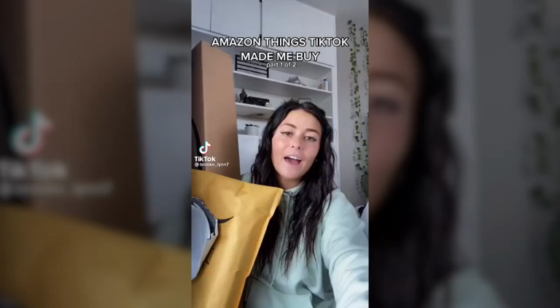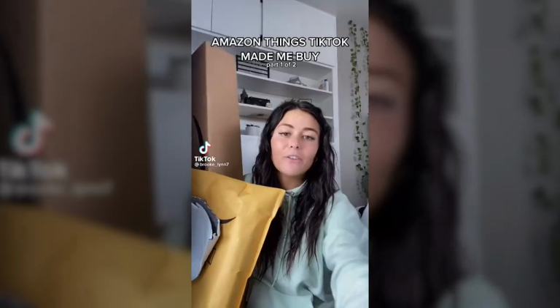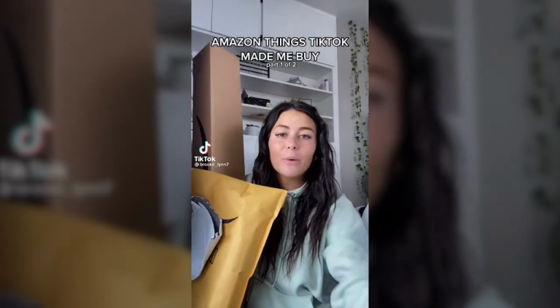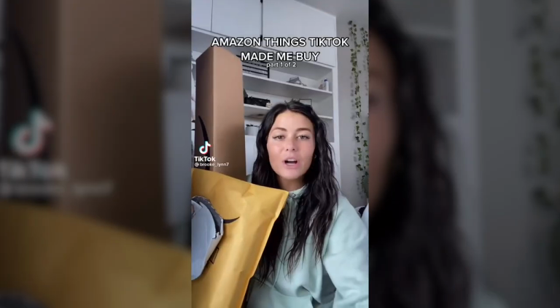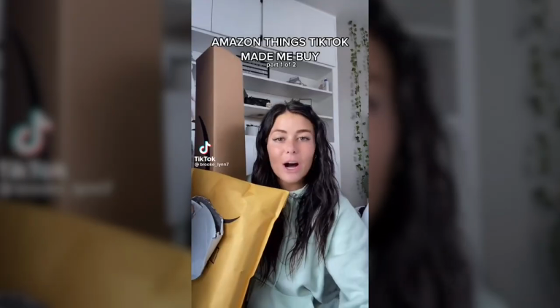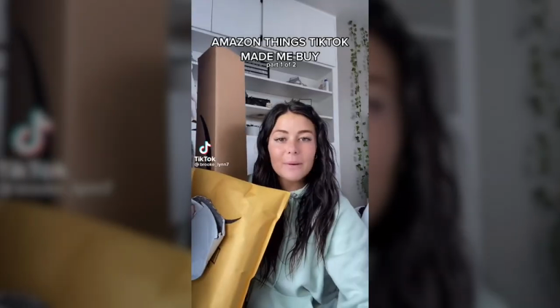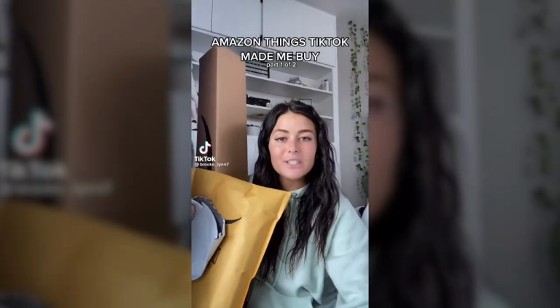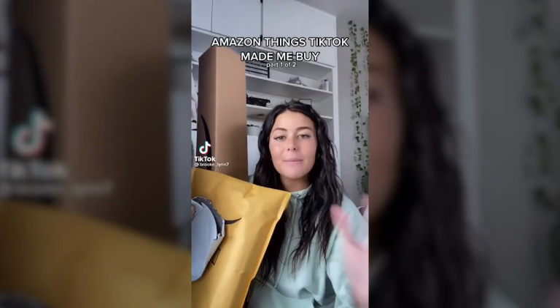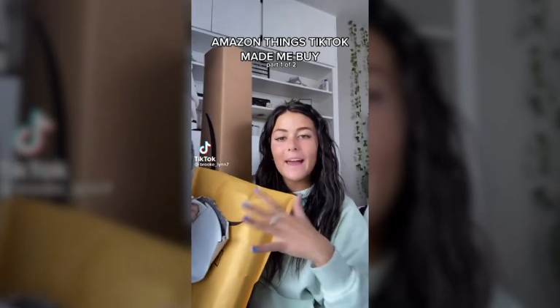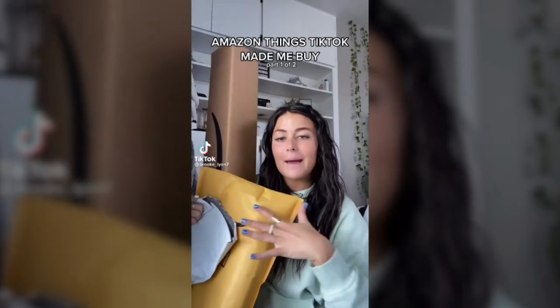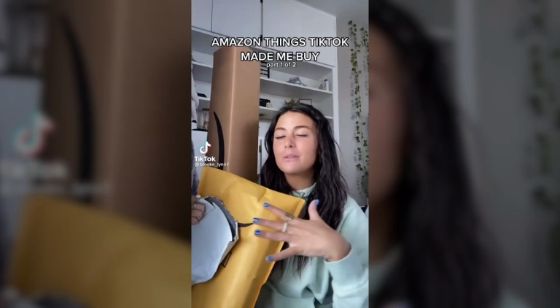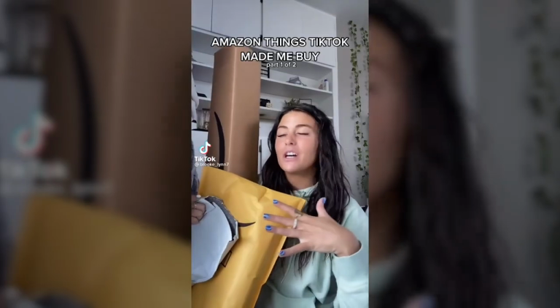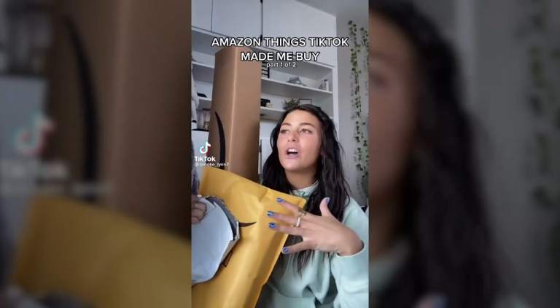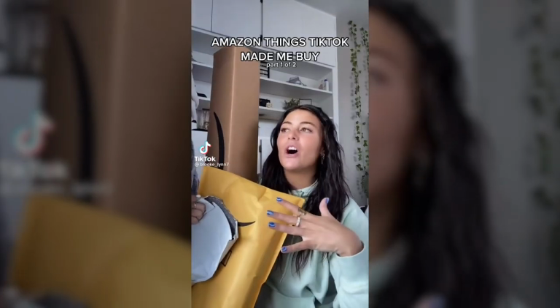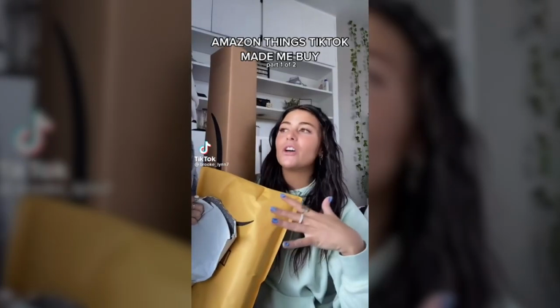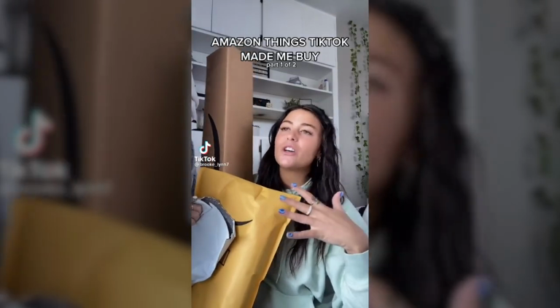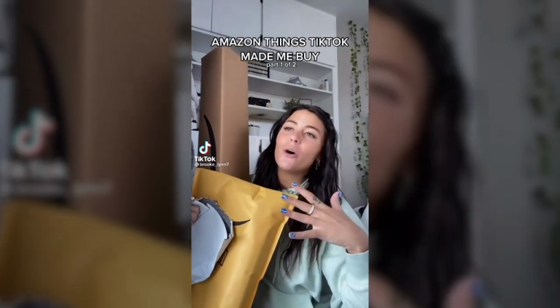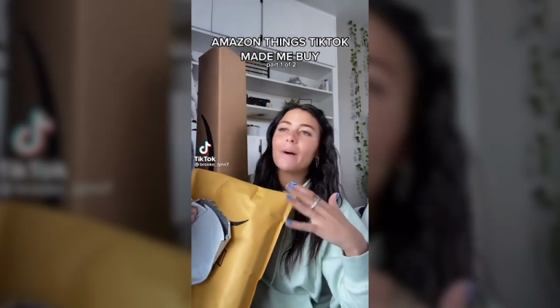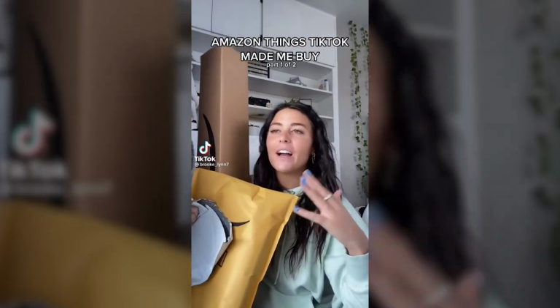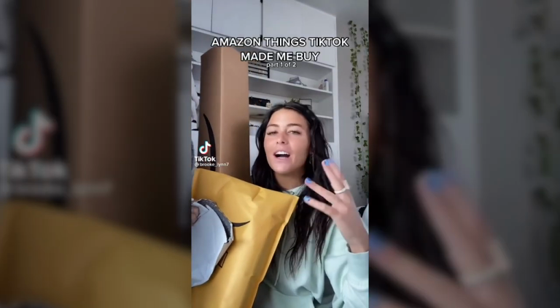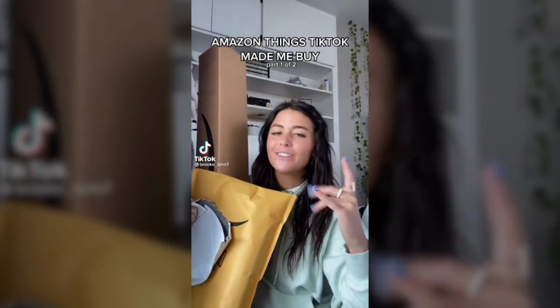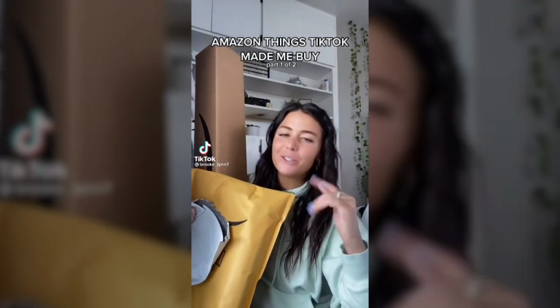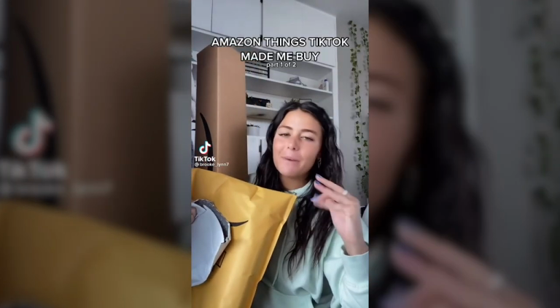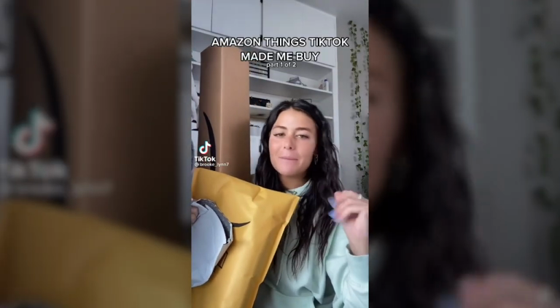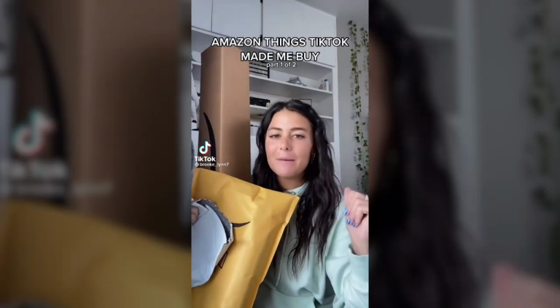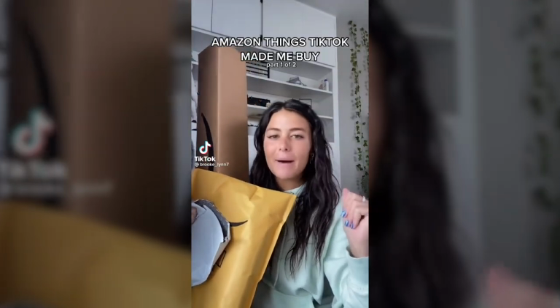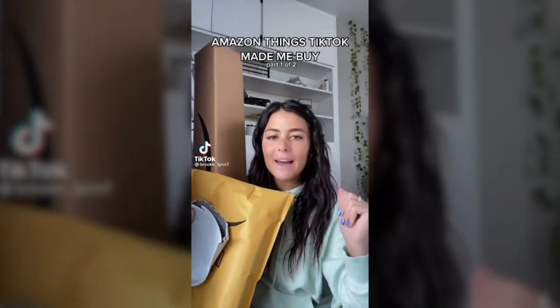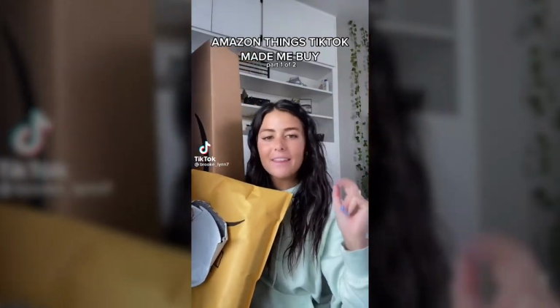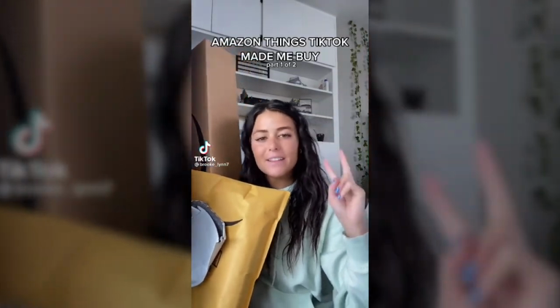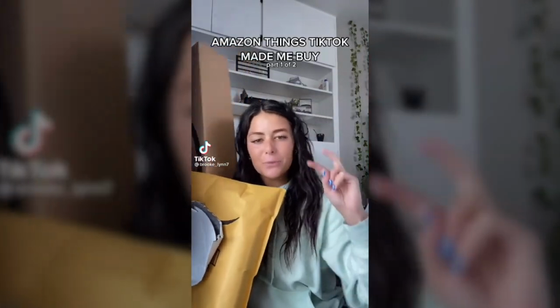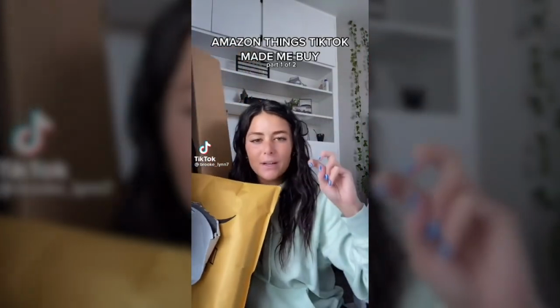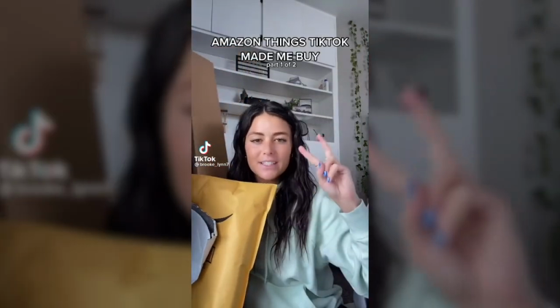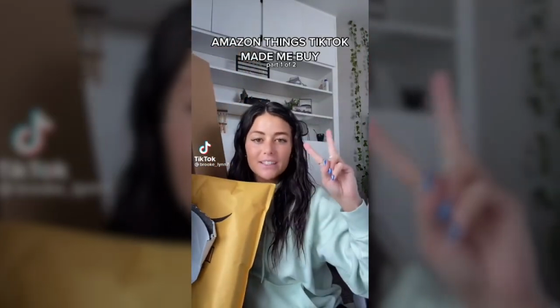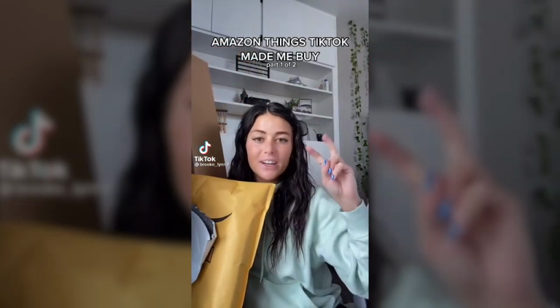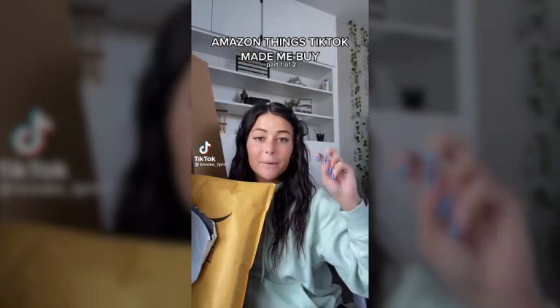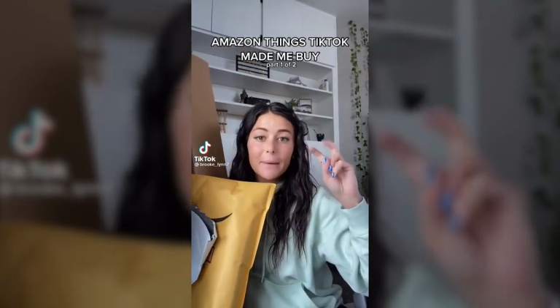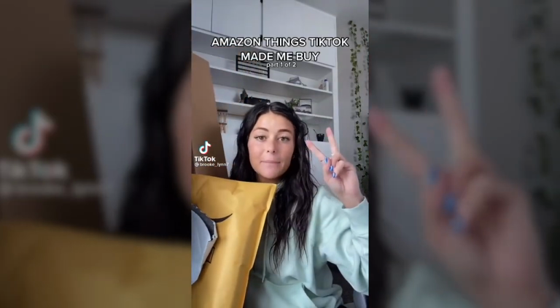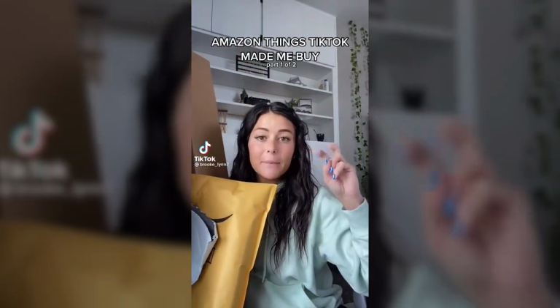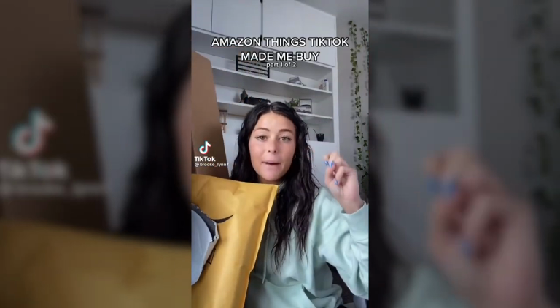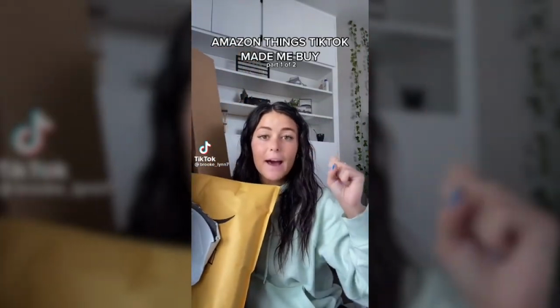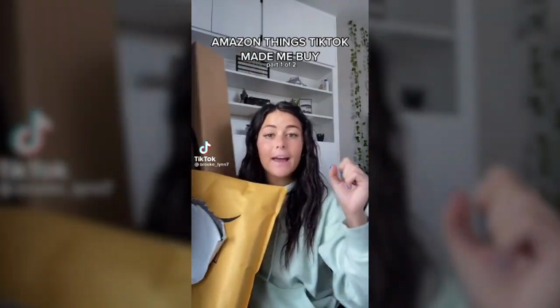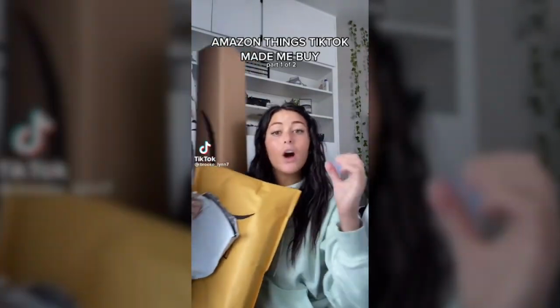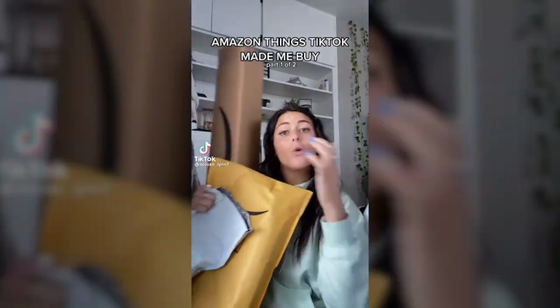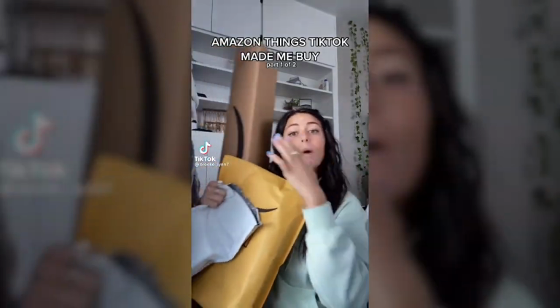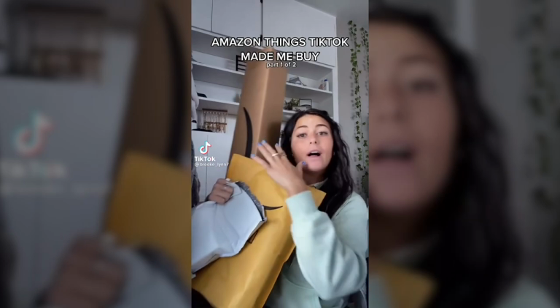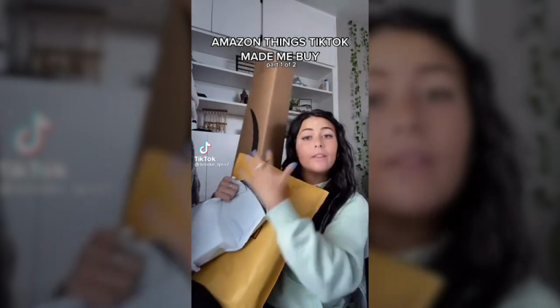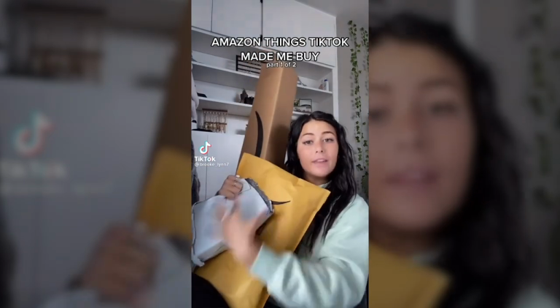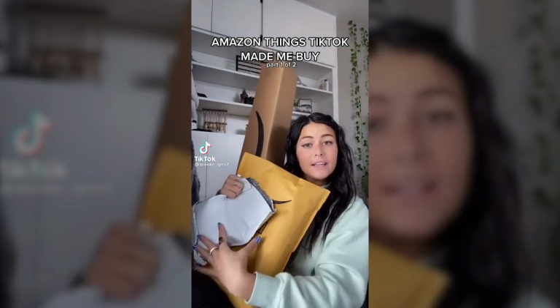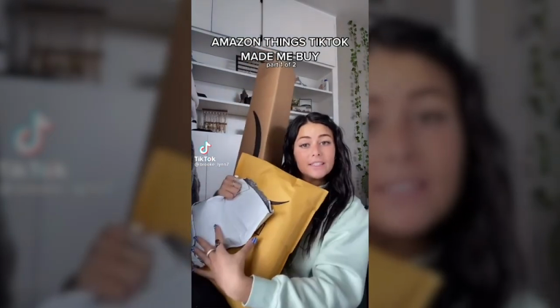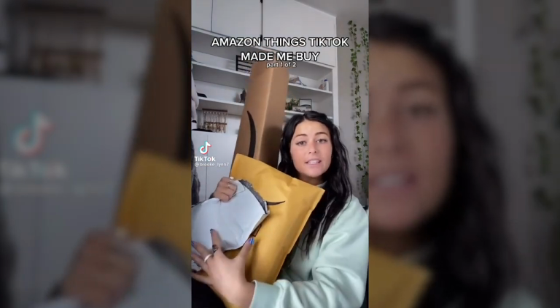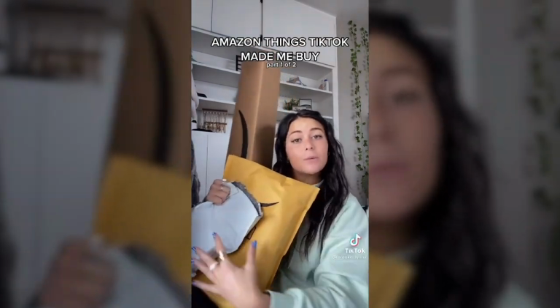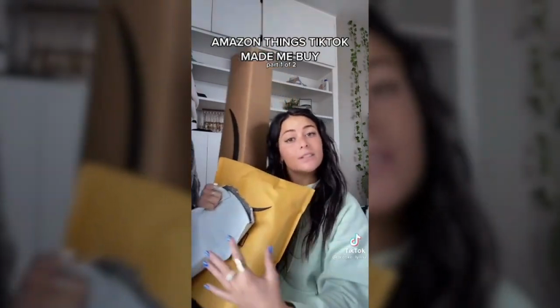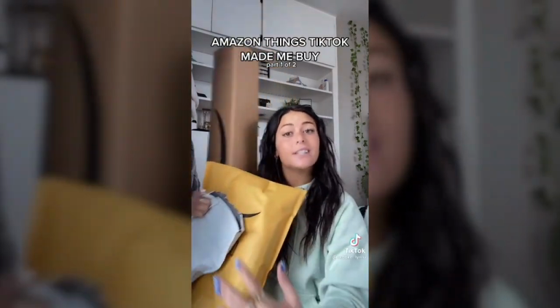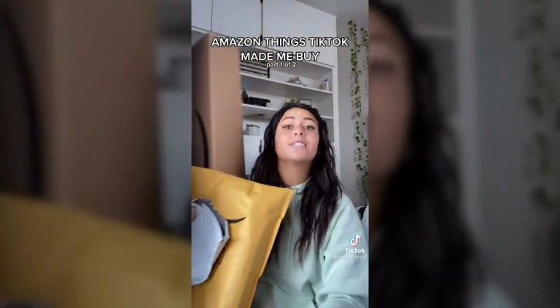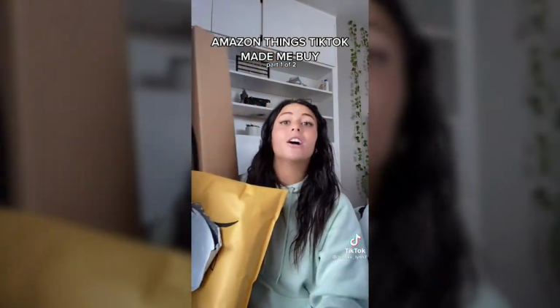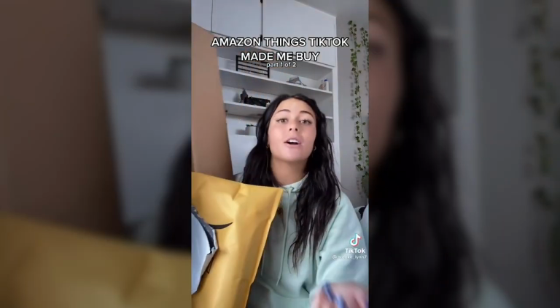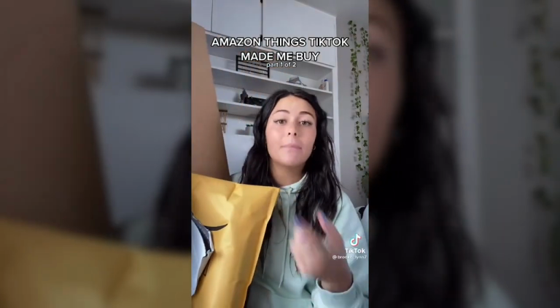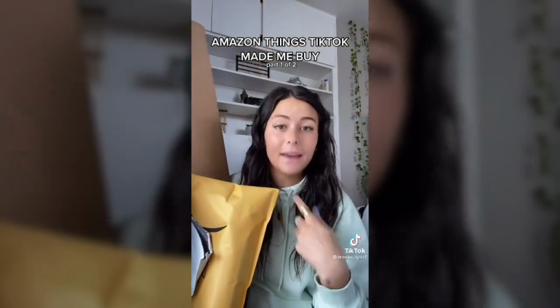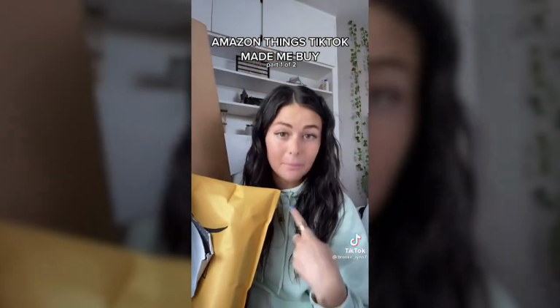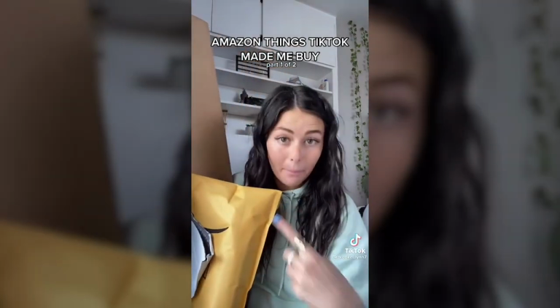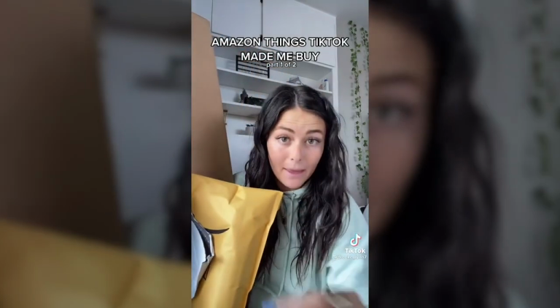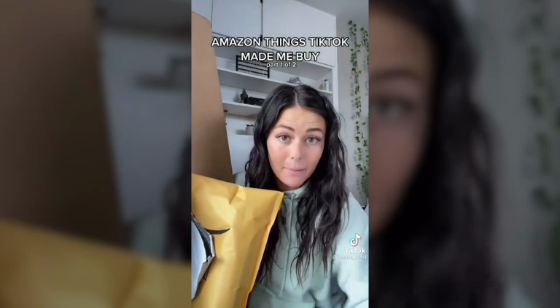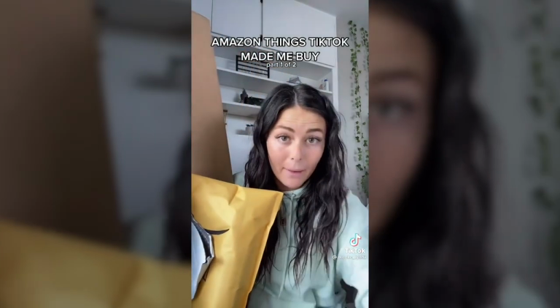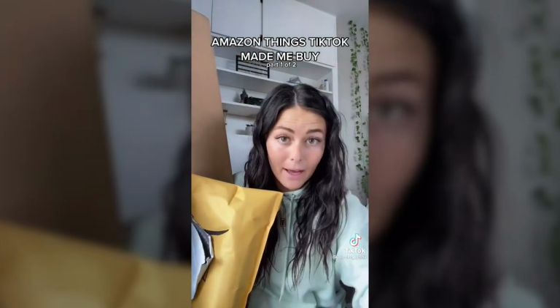Everyone comments on my Amazon hauls — 'oh my gosh you made me buy this,' 'what TikTok made me buy.' Well, this is what TikTok made me buy.